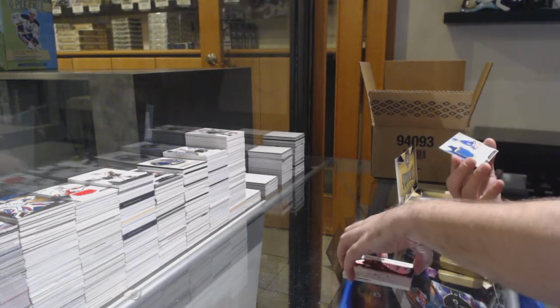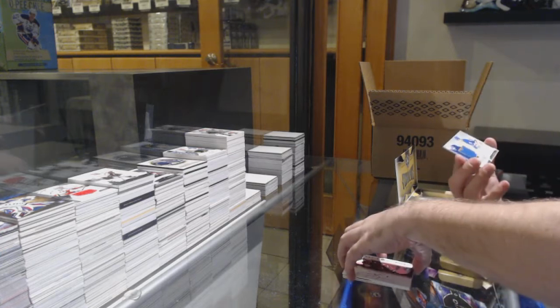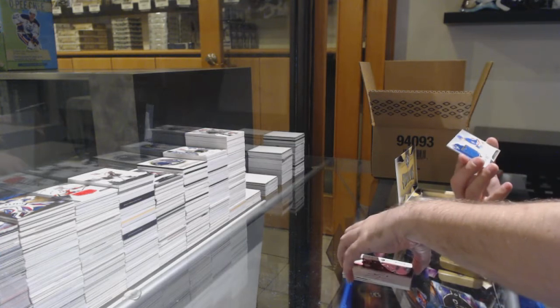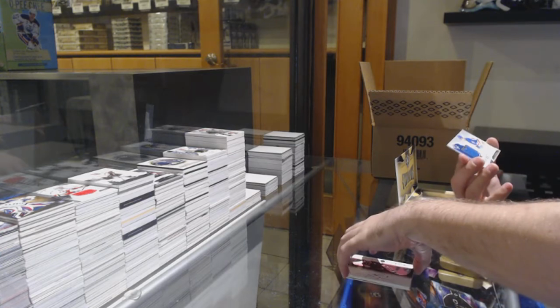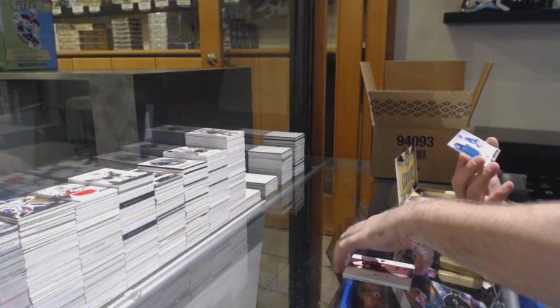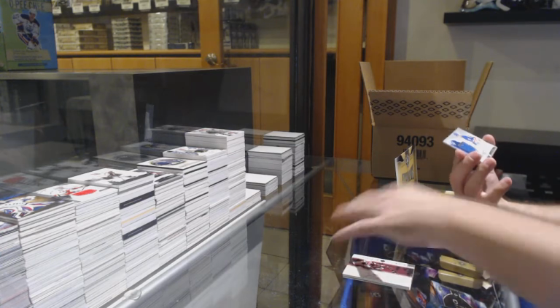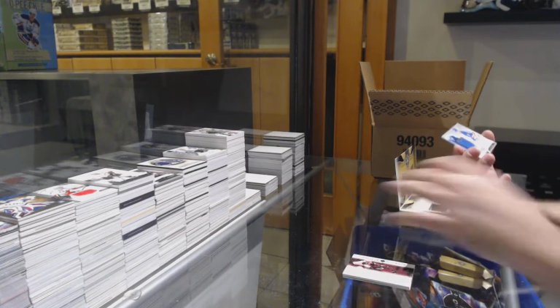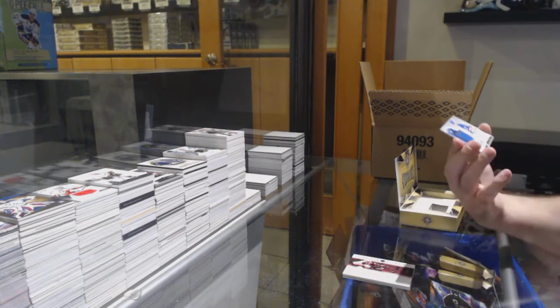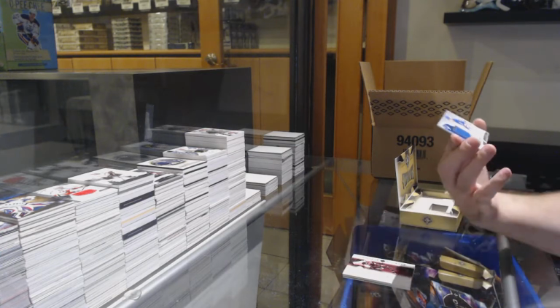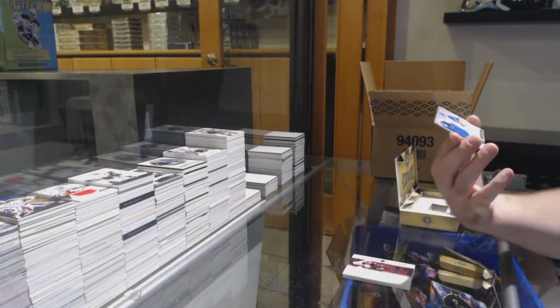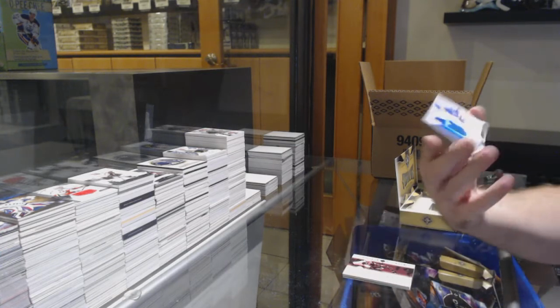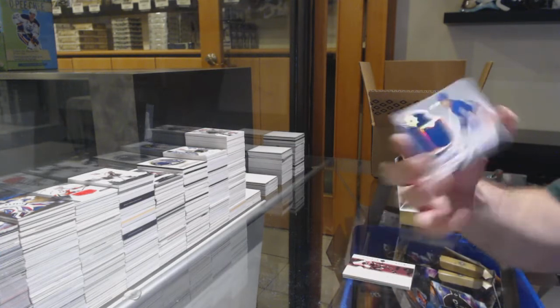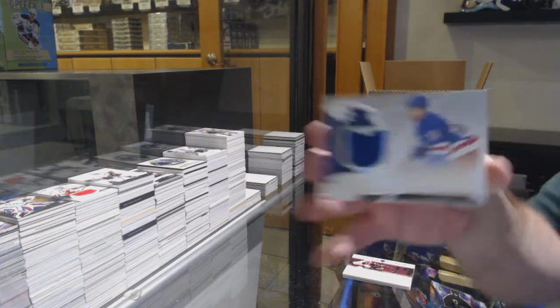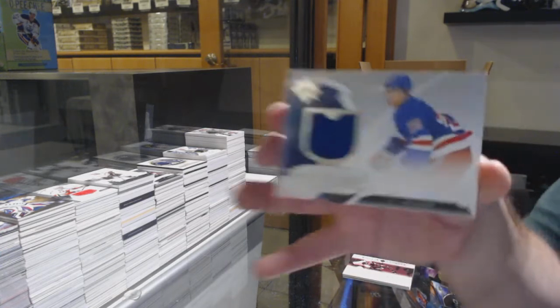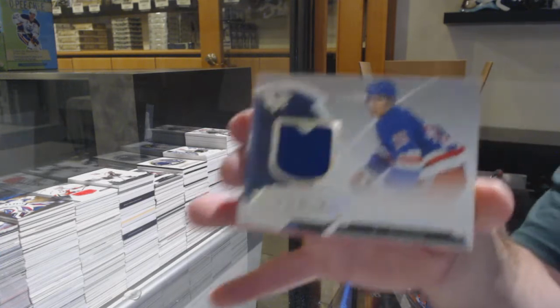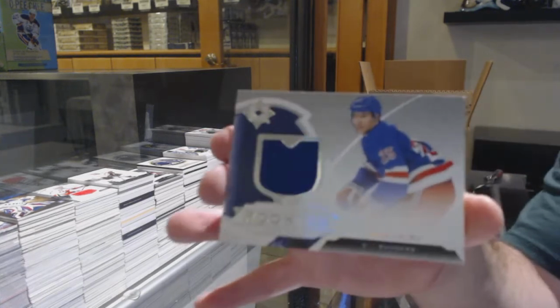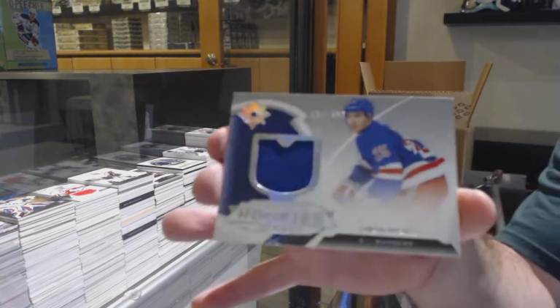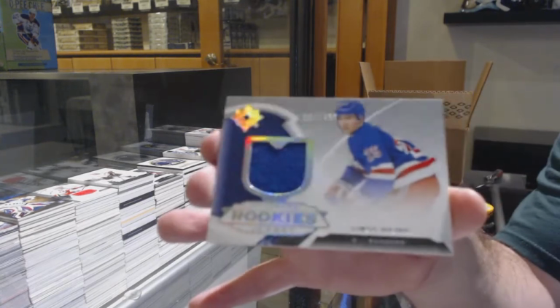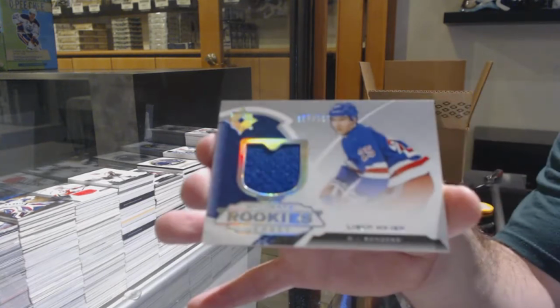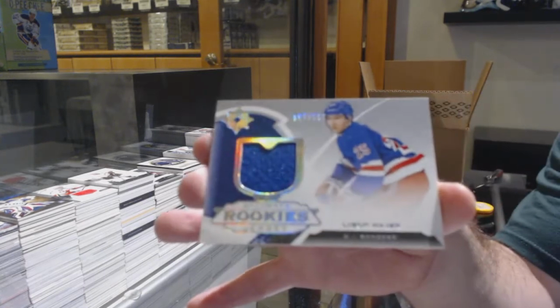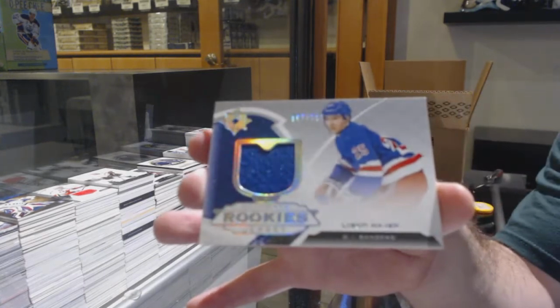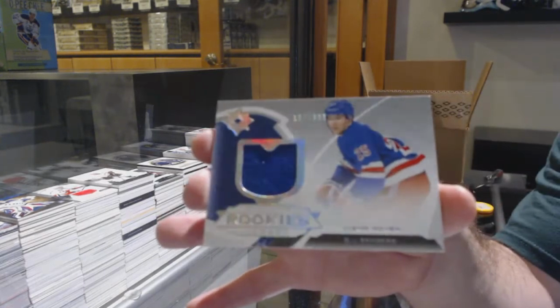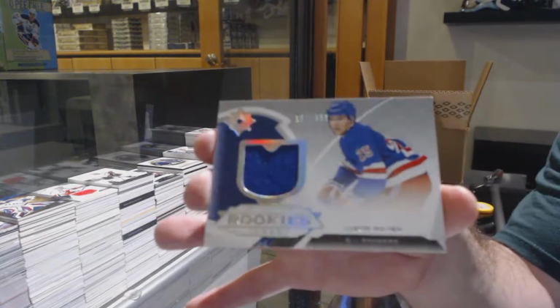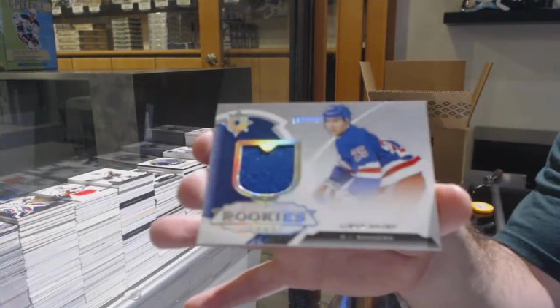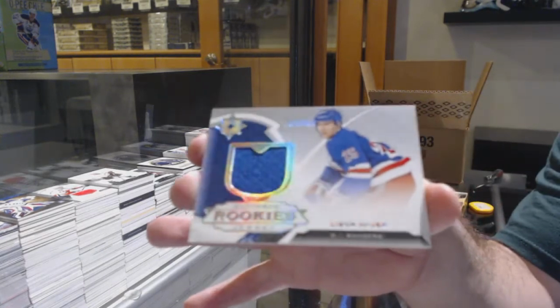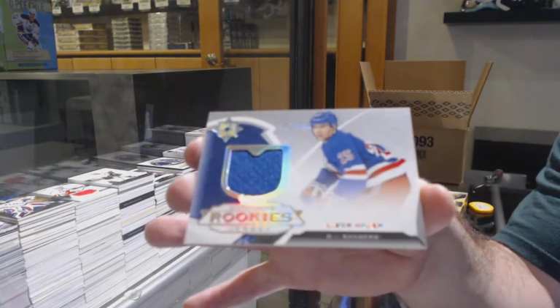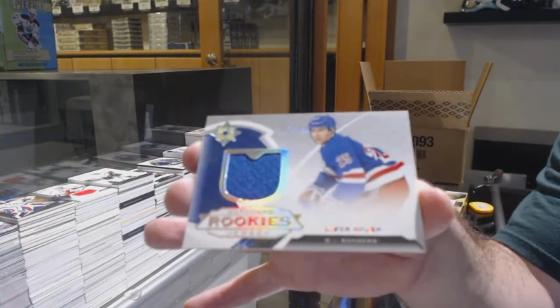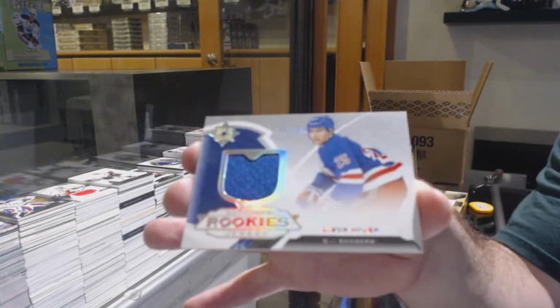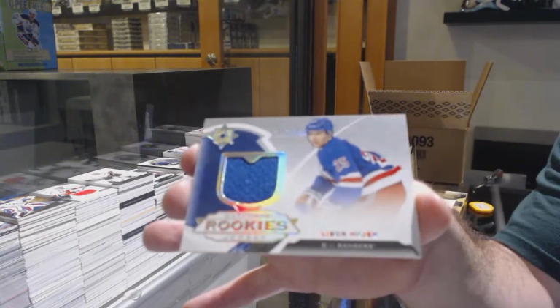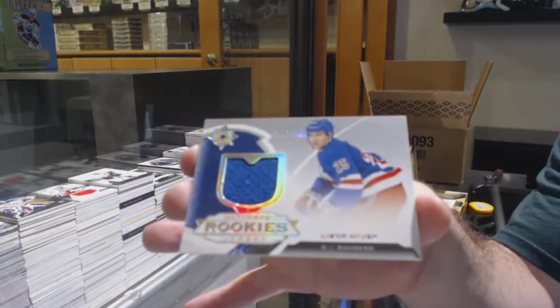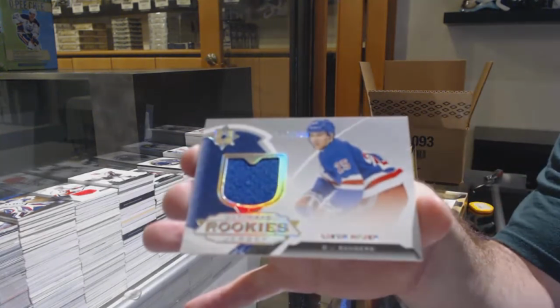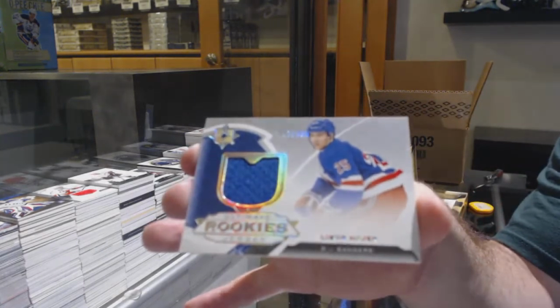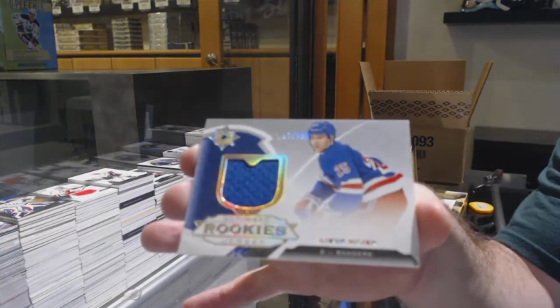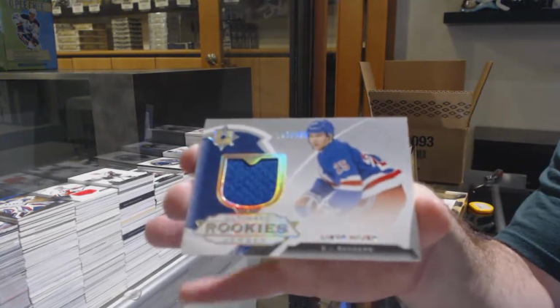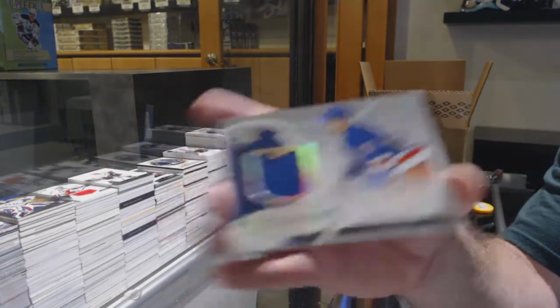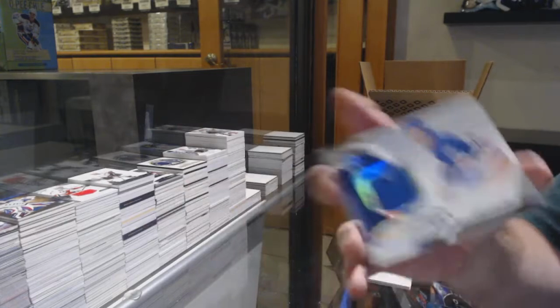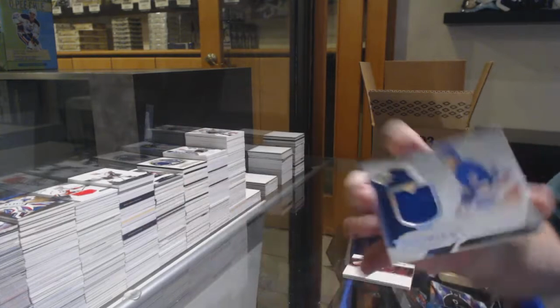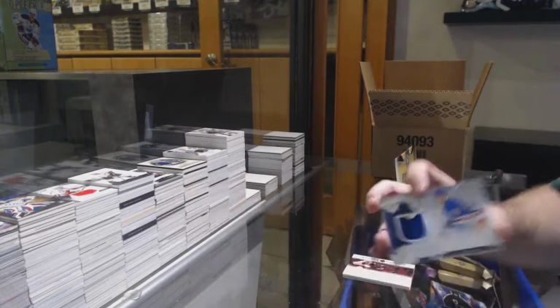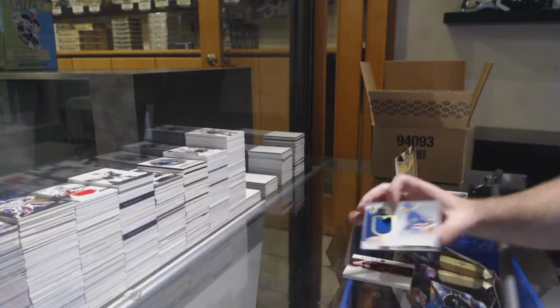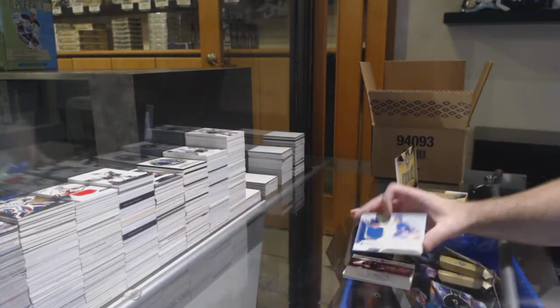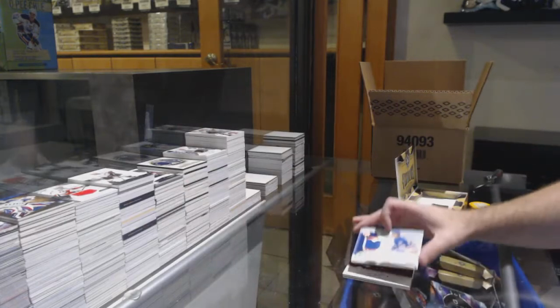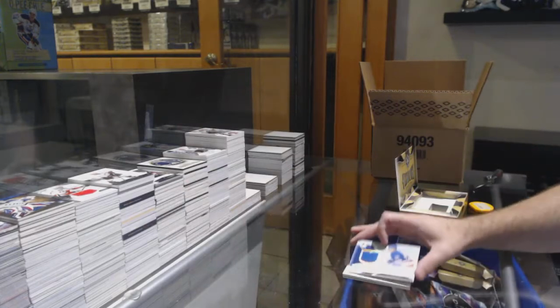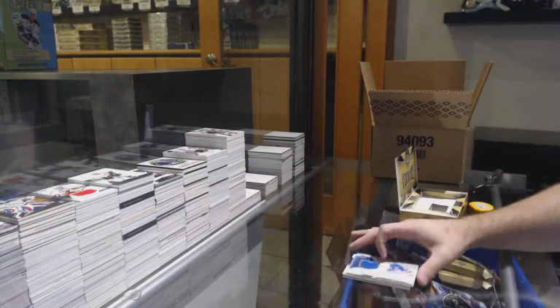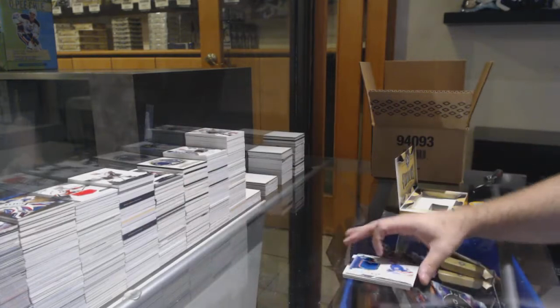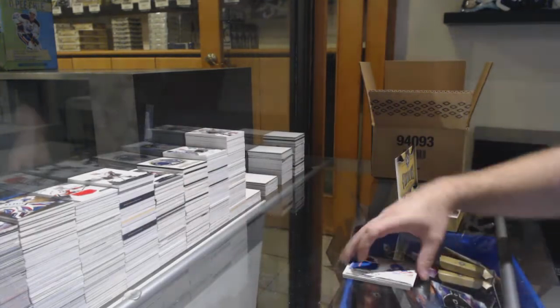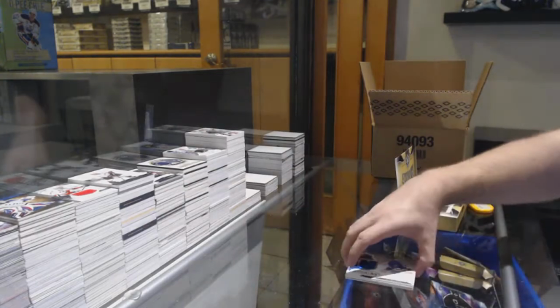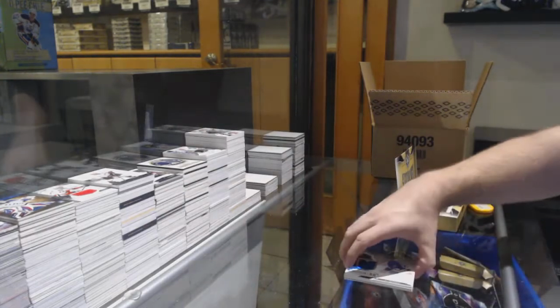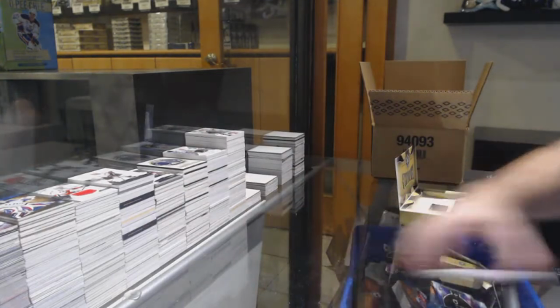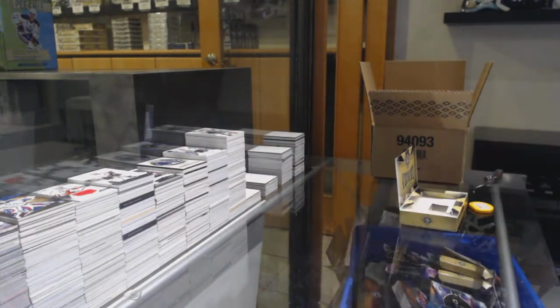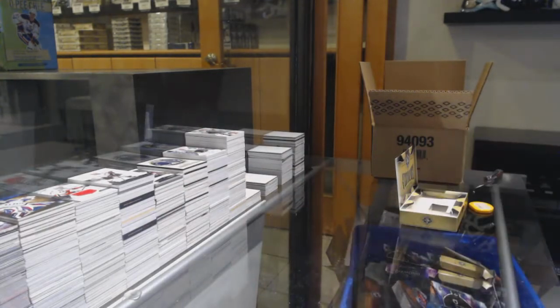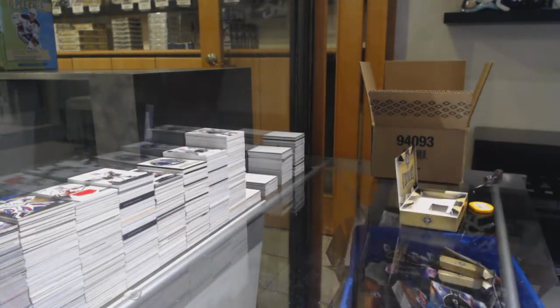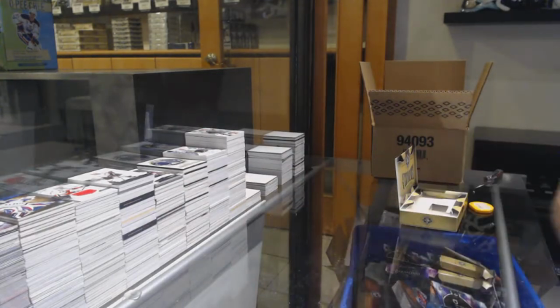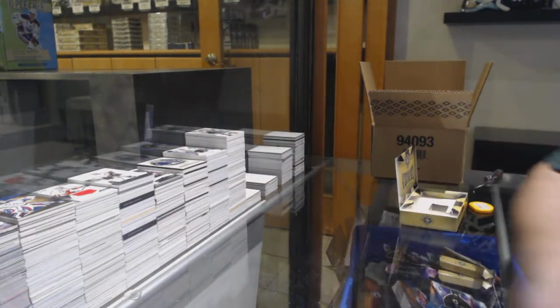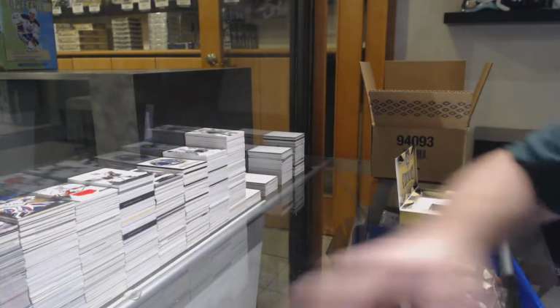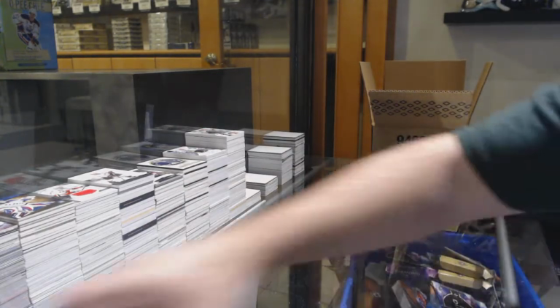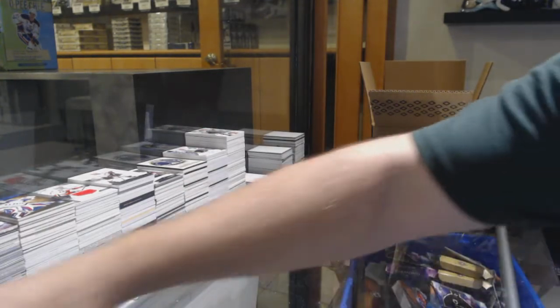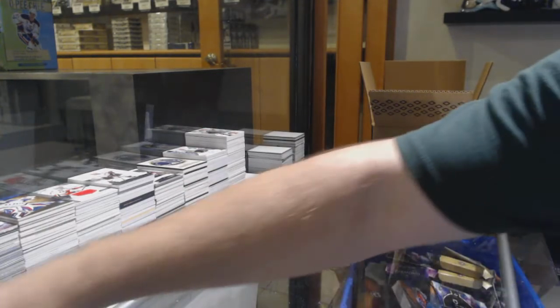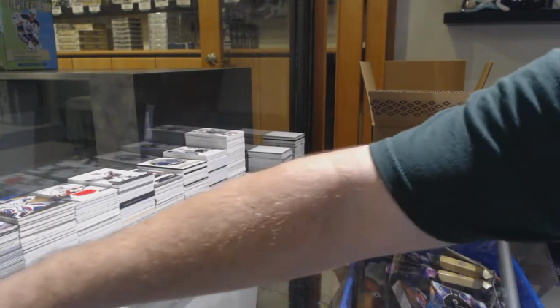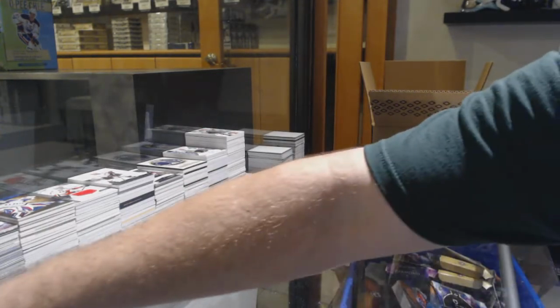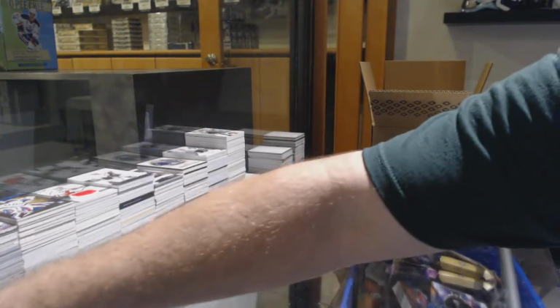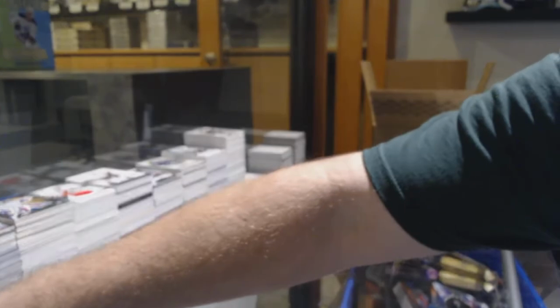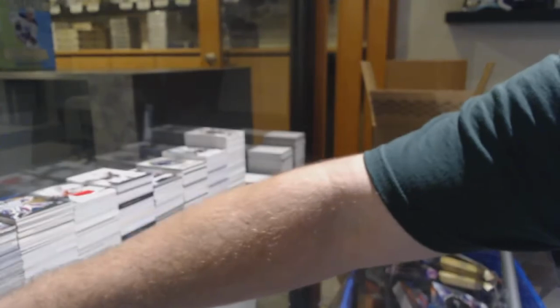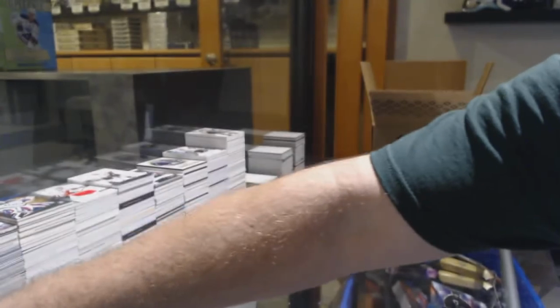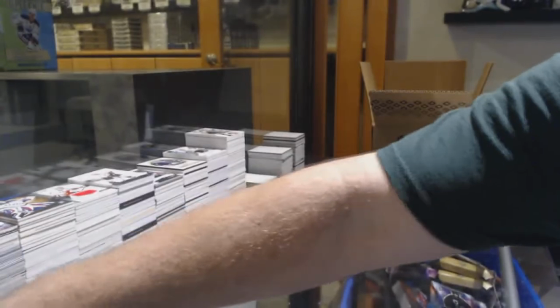We've got a 399, Libor Hayek, for the Rangers. Not bad to get a Makar.